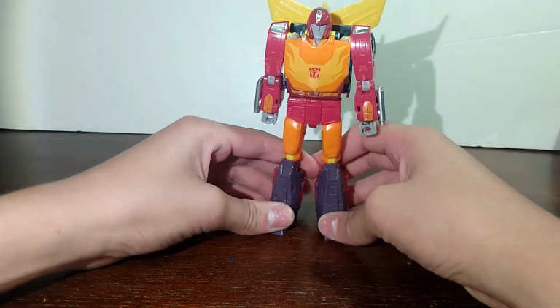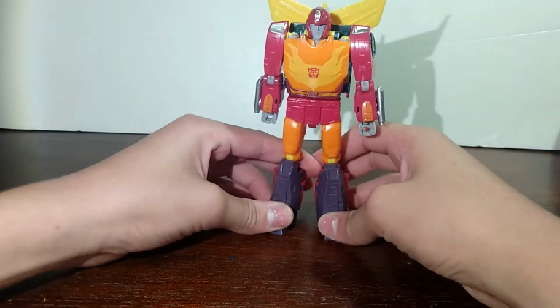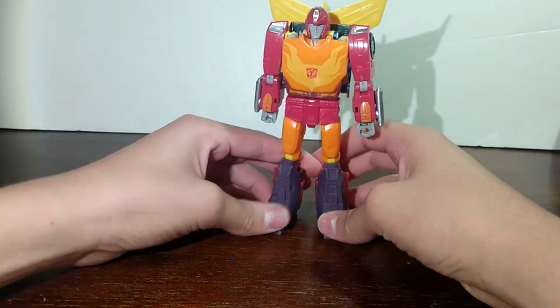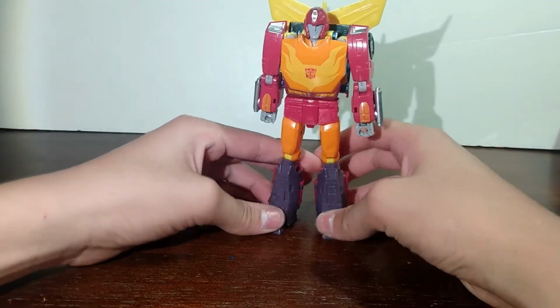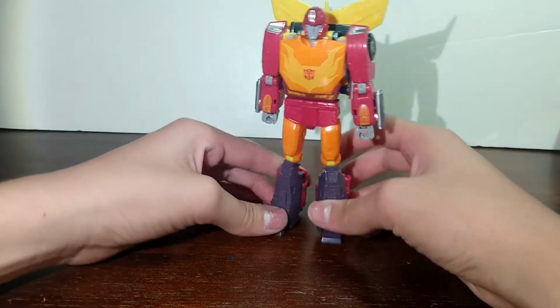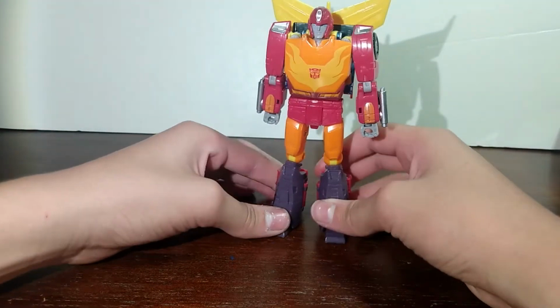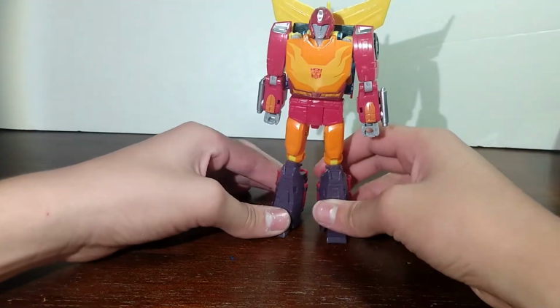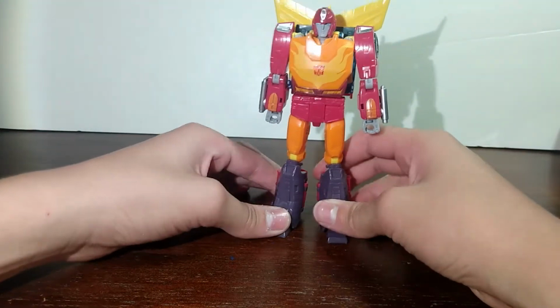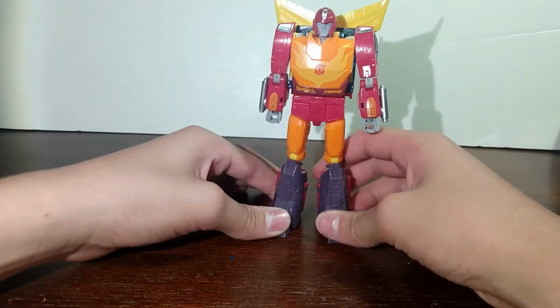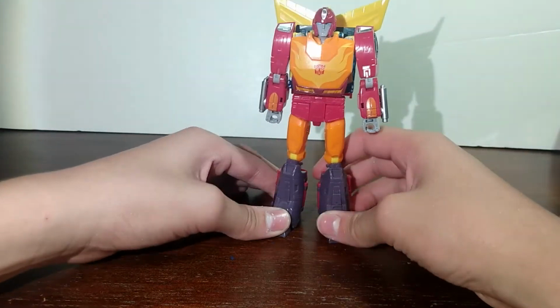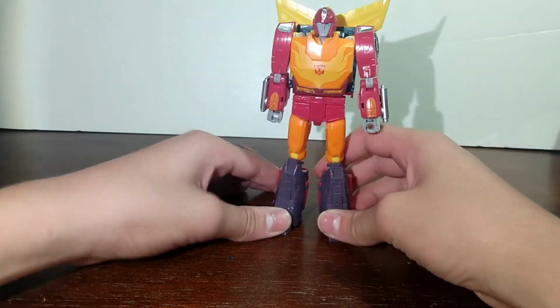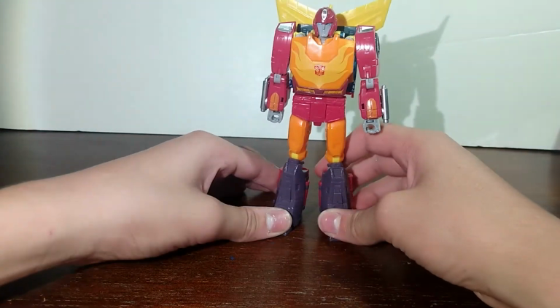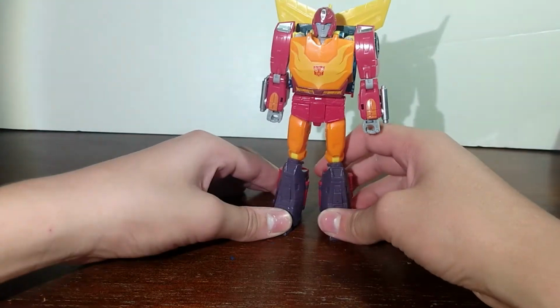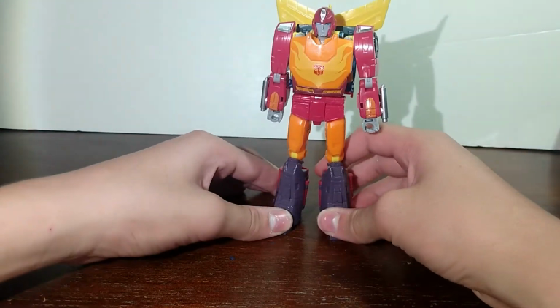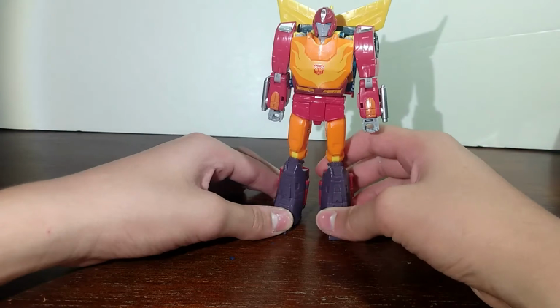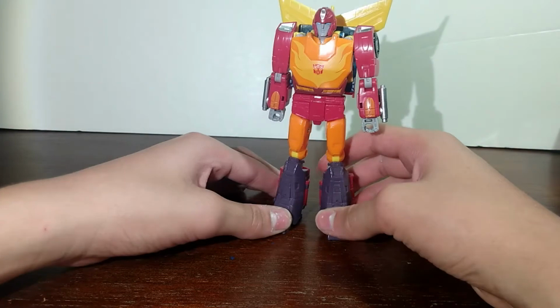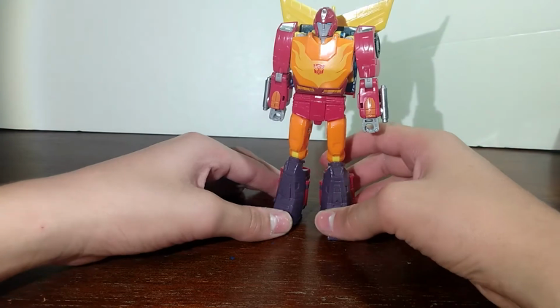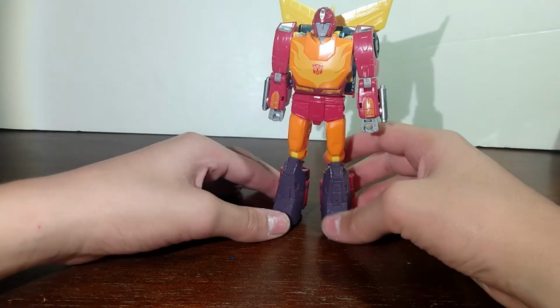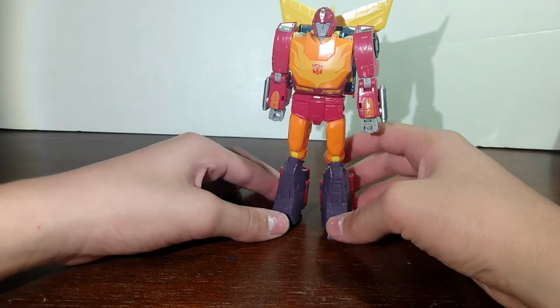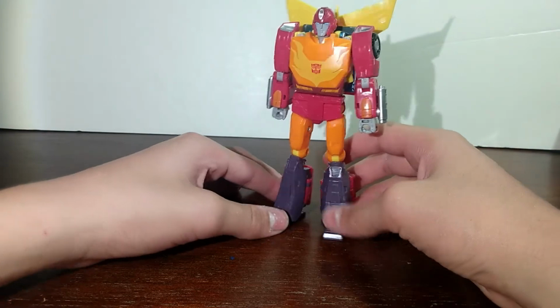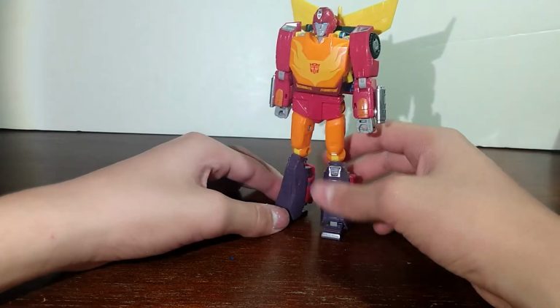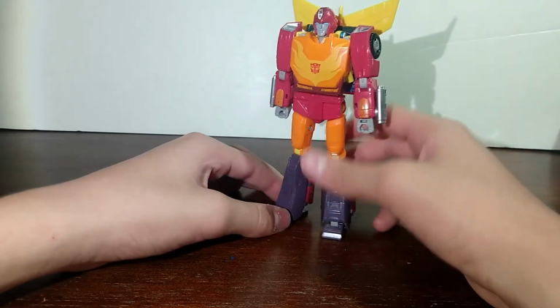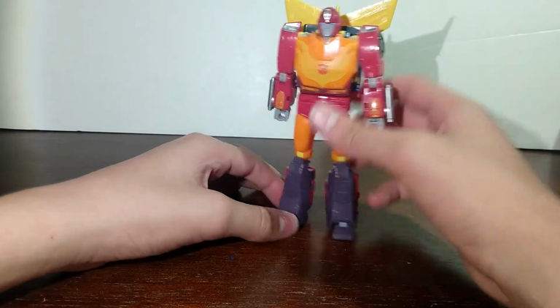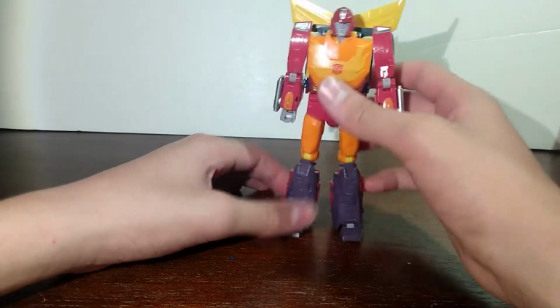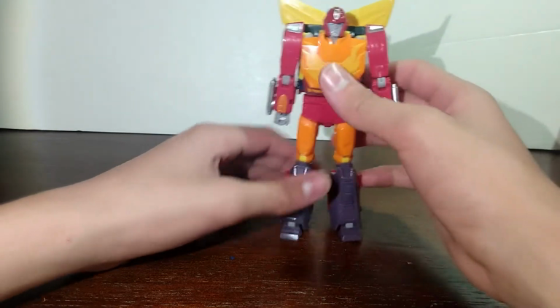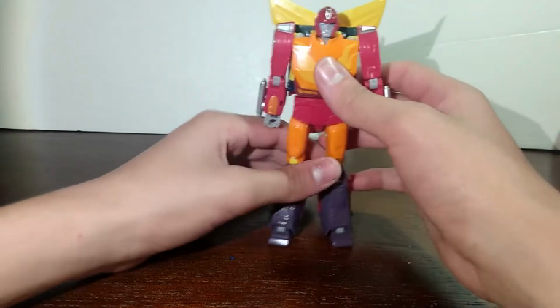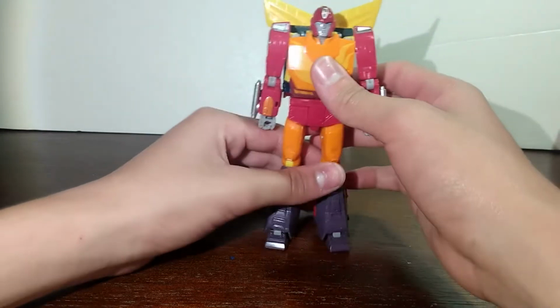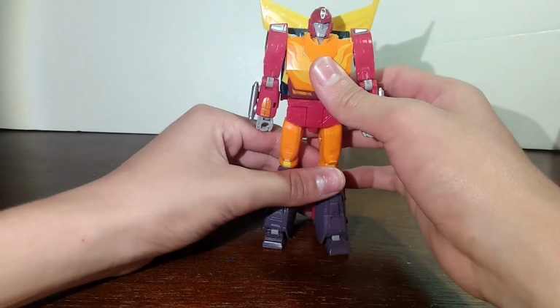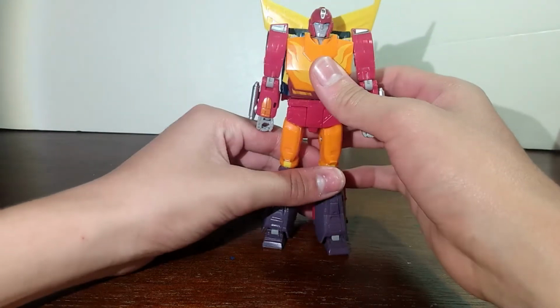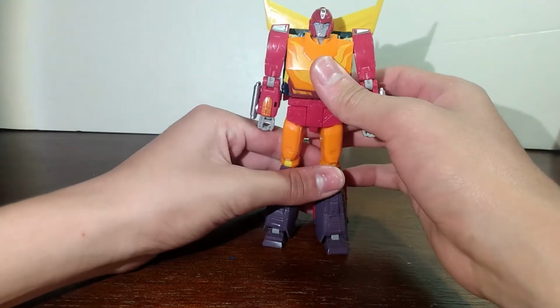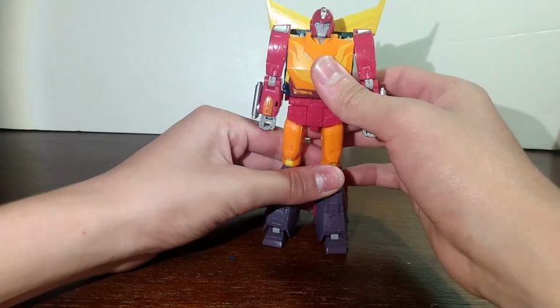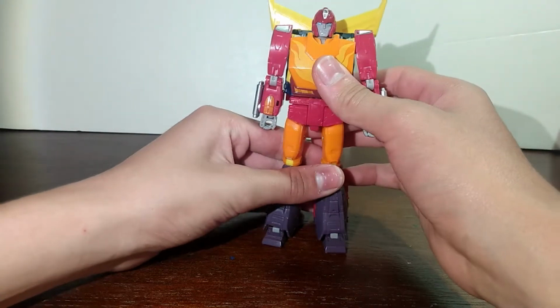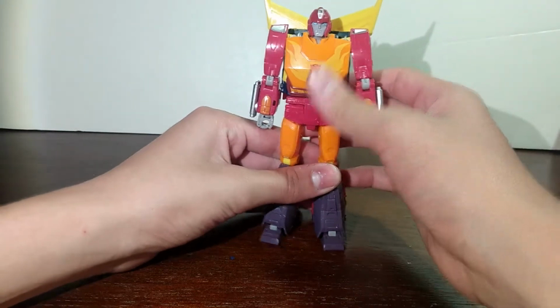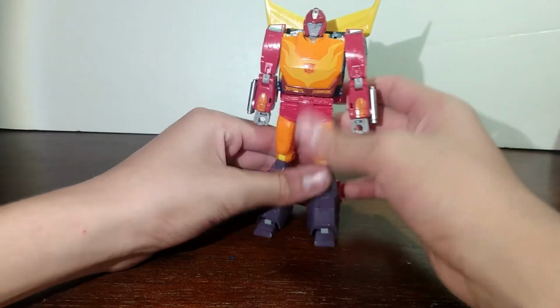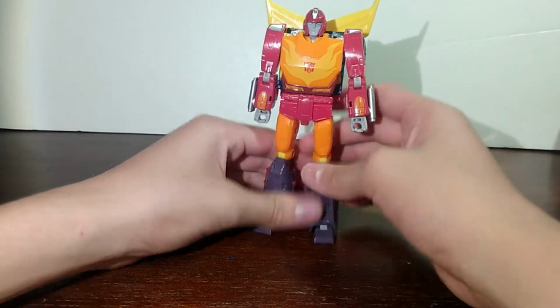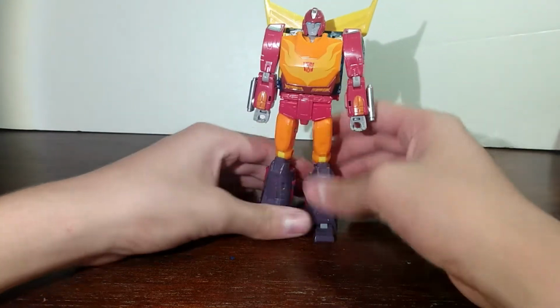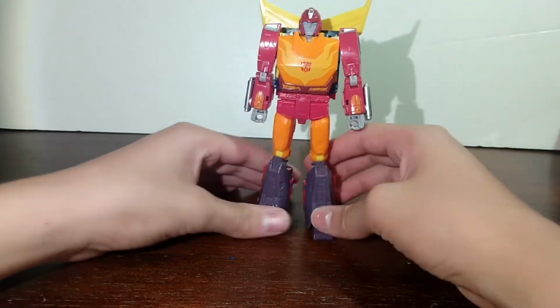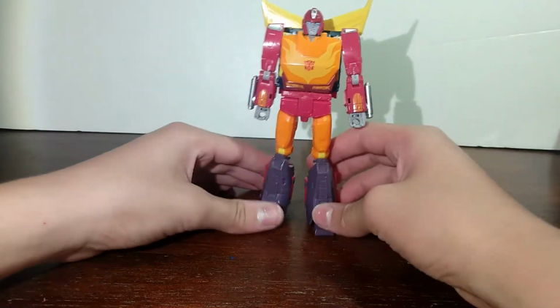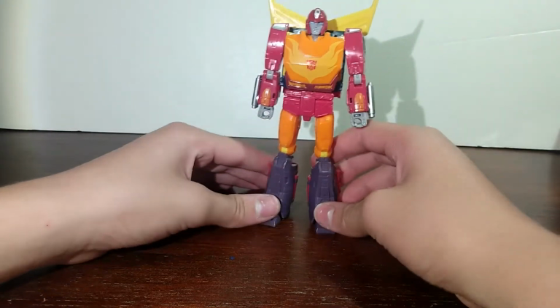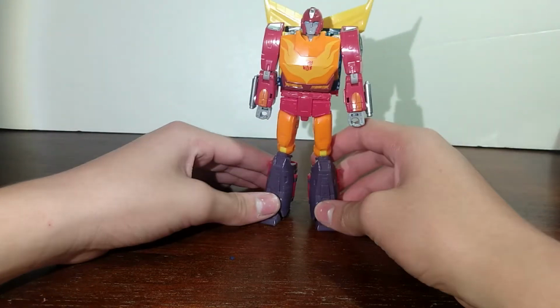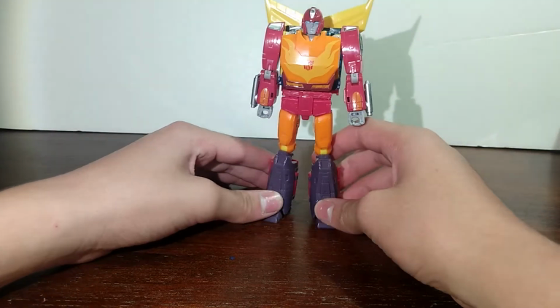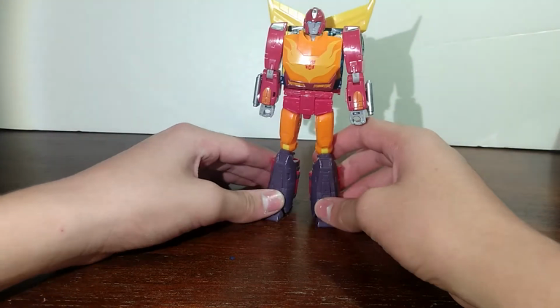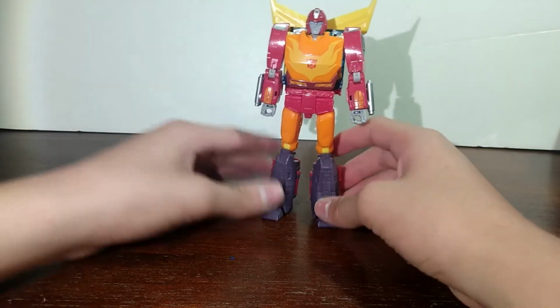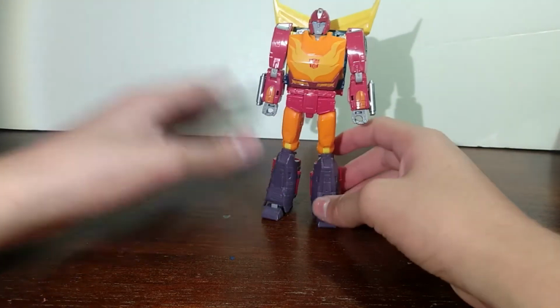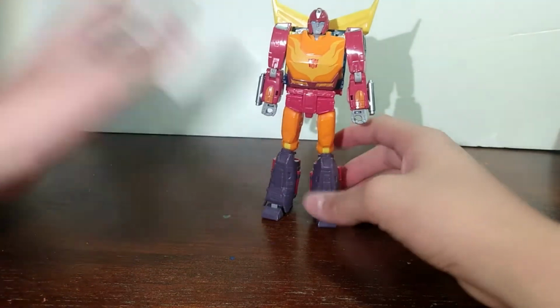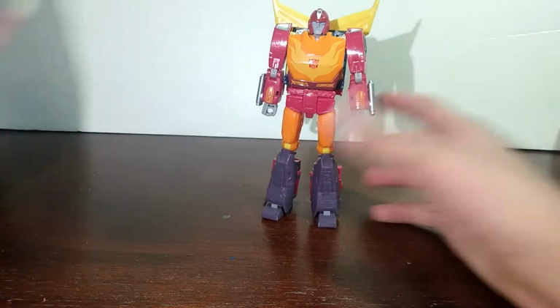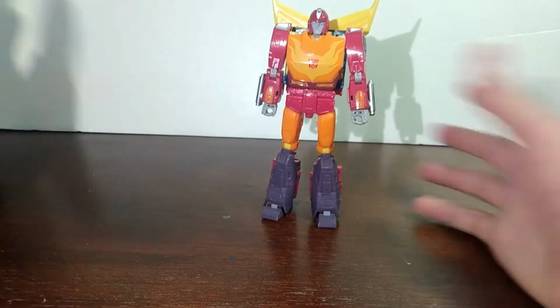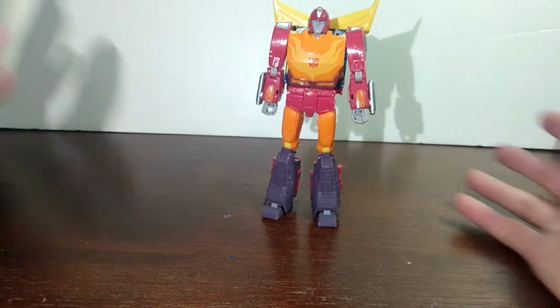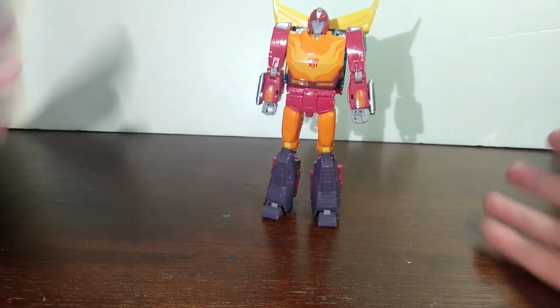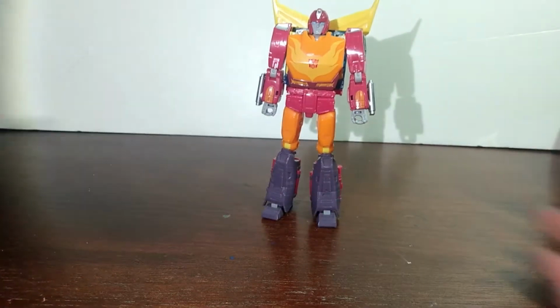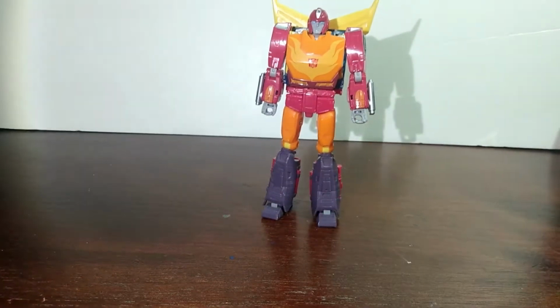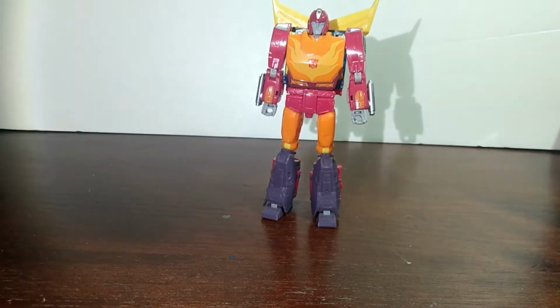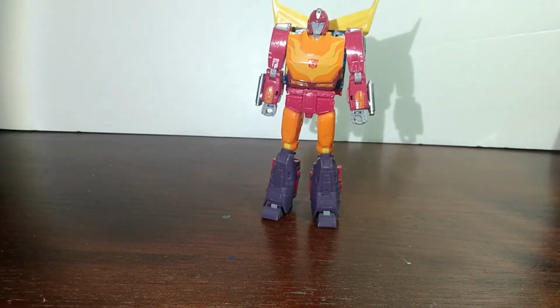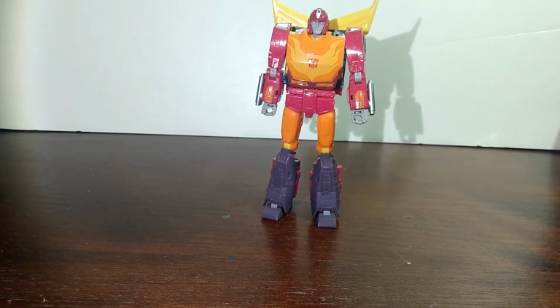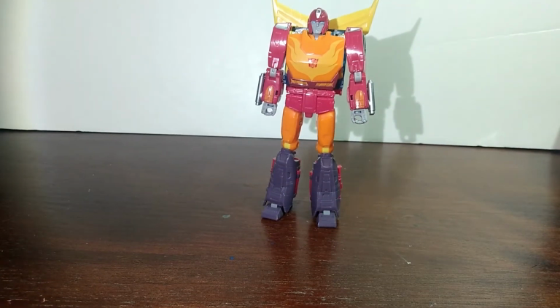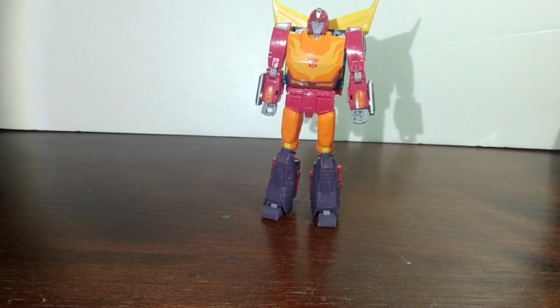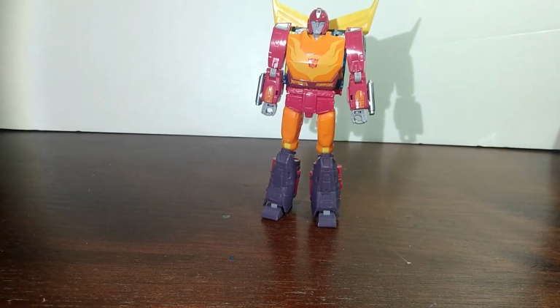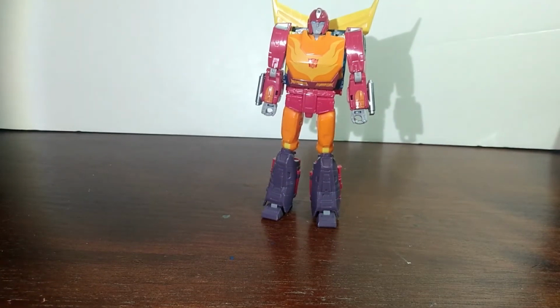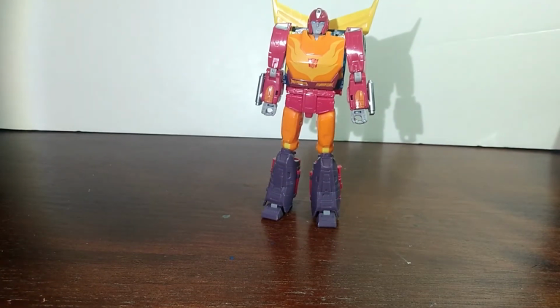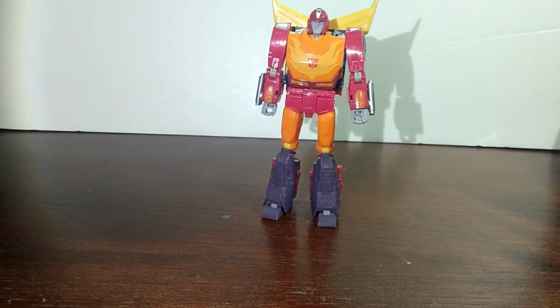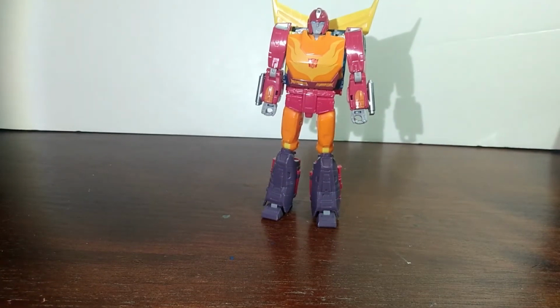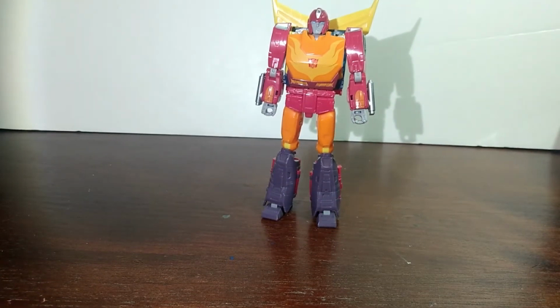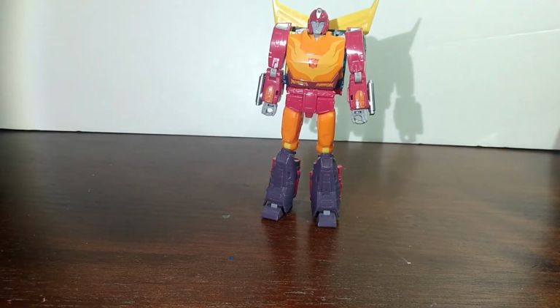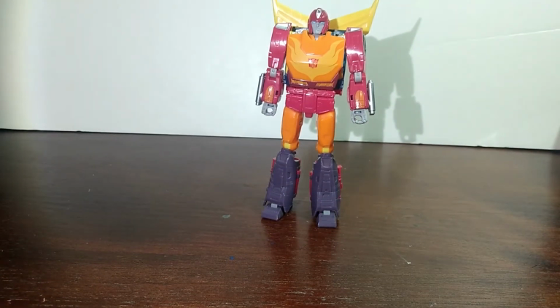My only problem with it is that these are noticeable from the front, but I really don't care because everything else just looks so good. Overall, he's a good figure just looking at him. Worth $30 instead of $20? I don't know, but it's your choice.